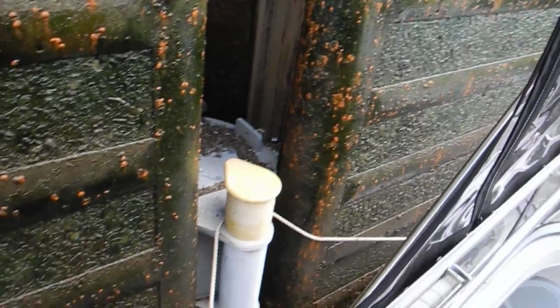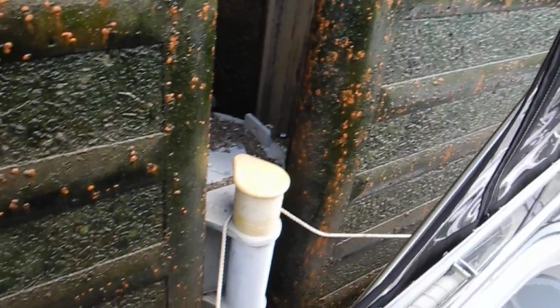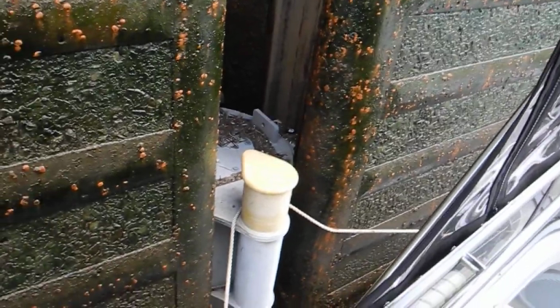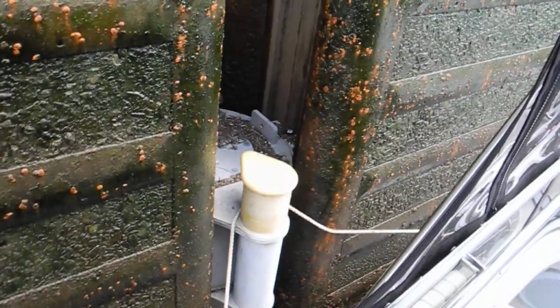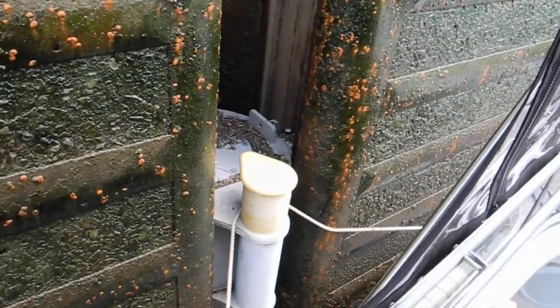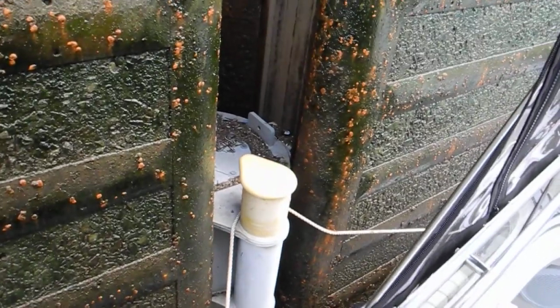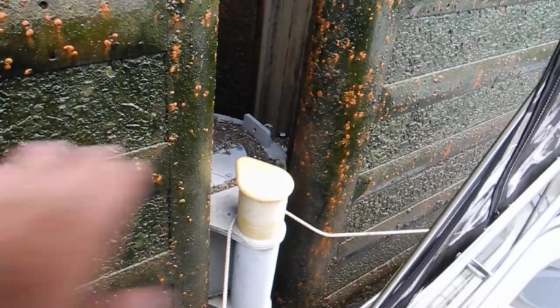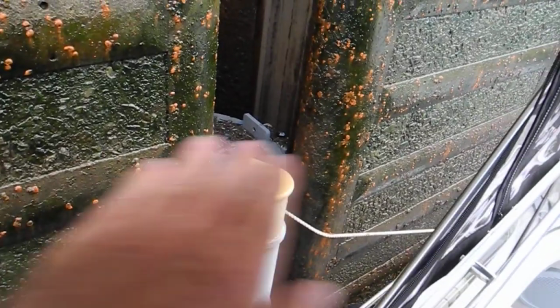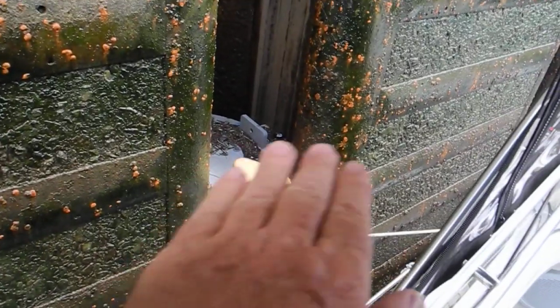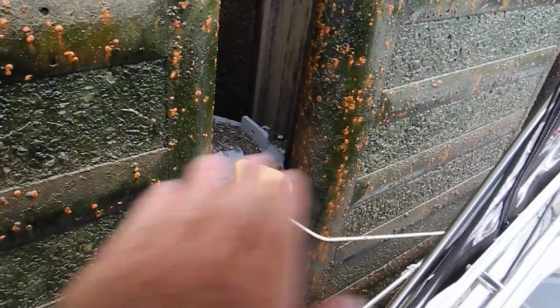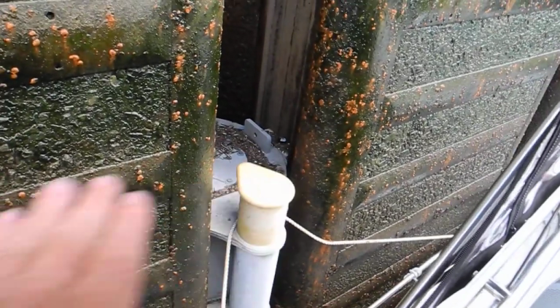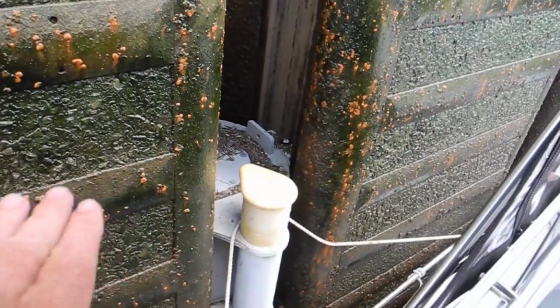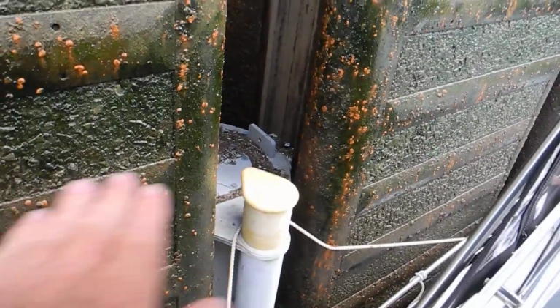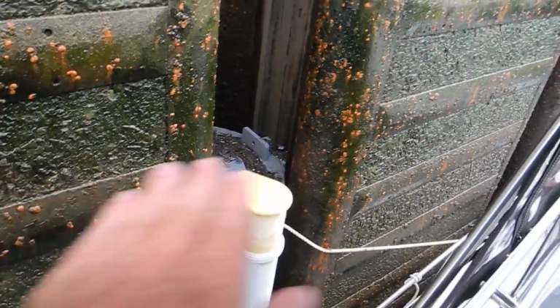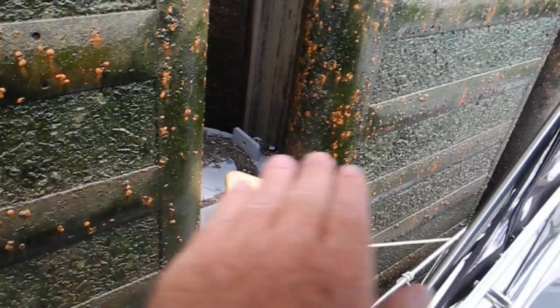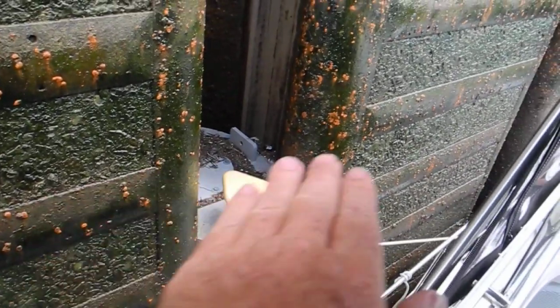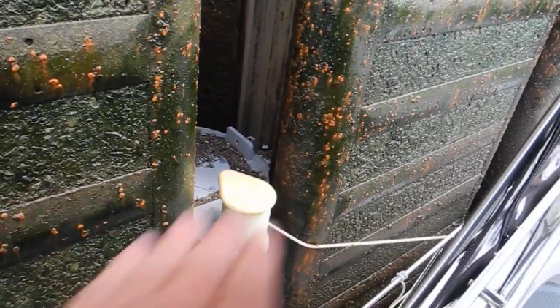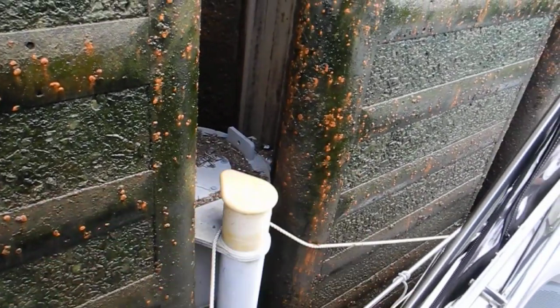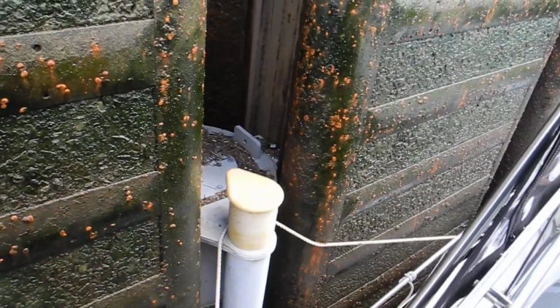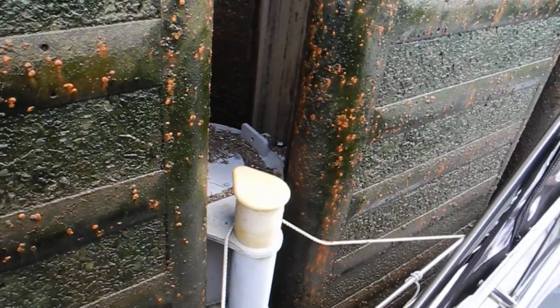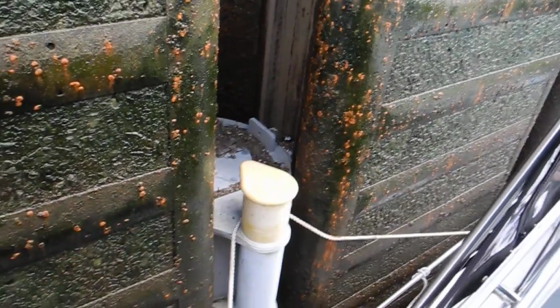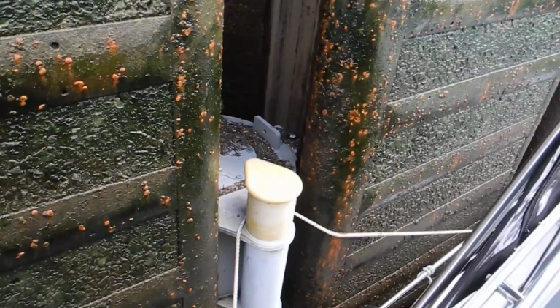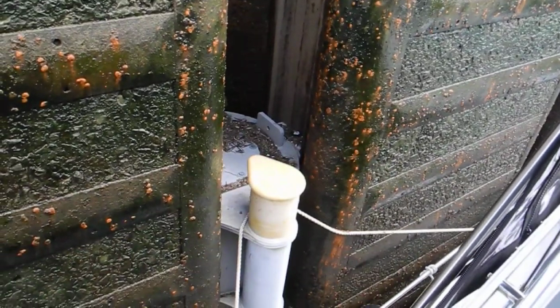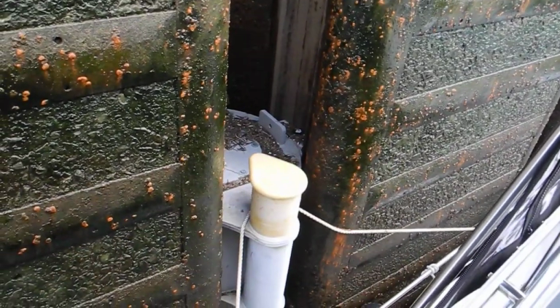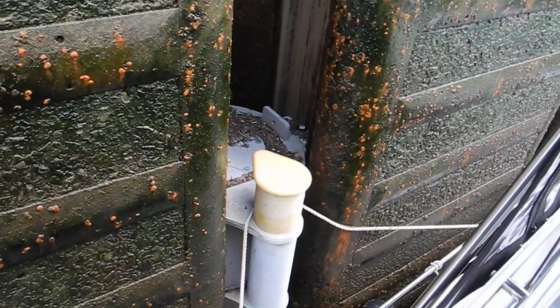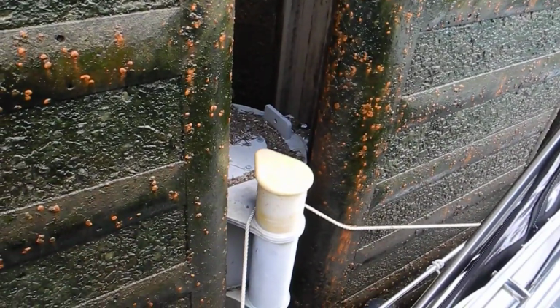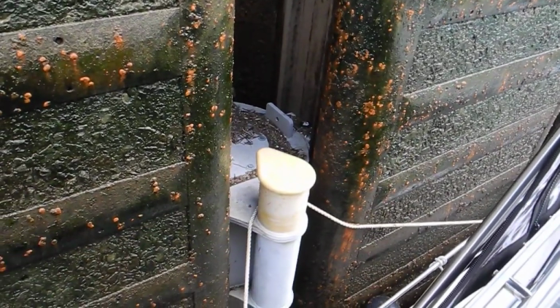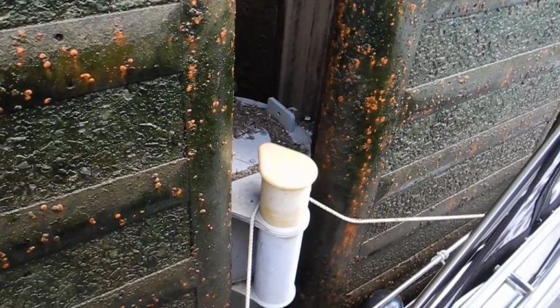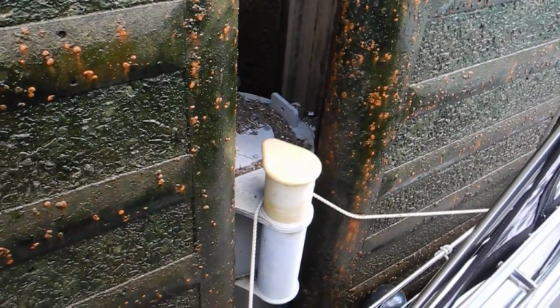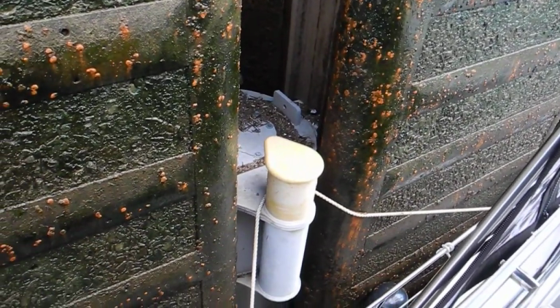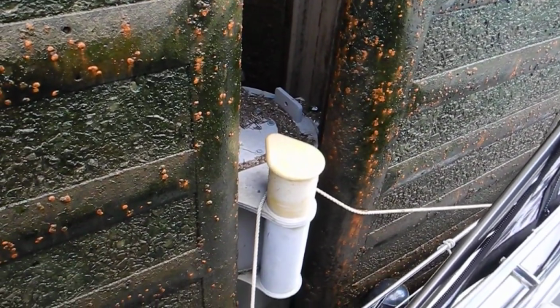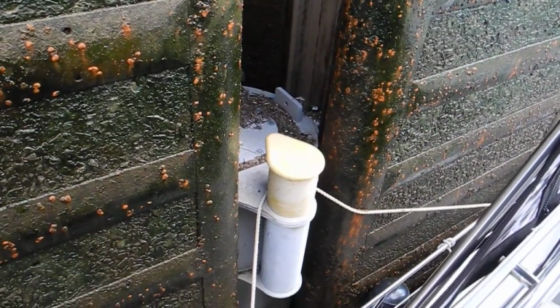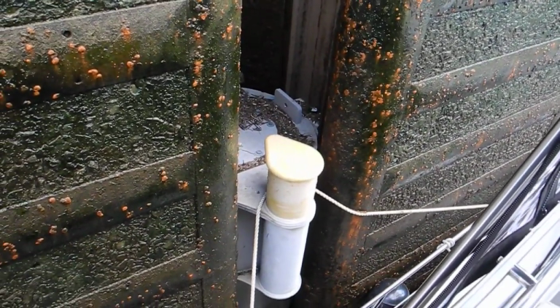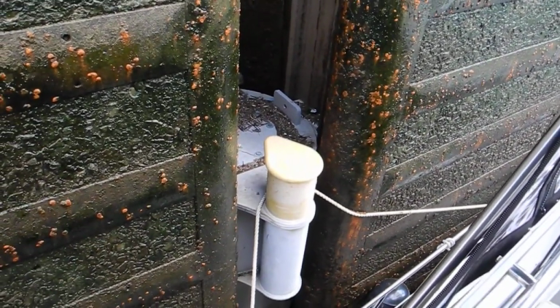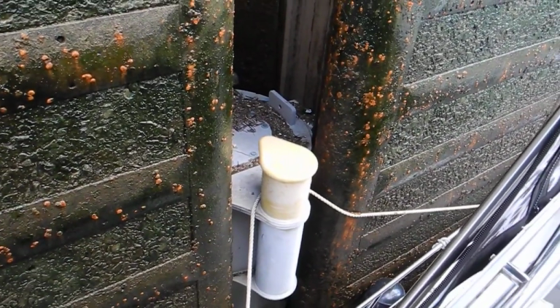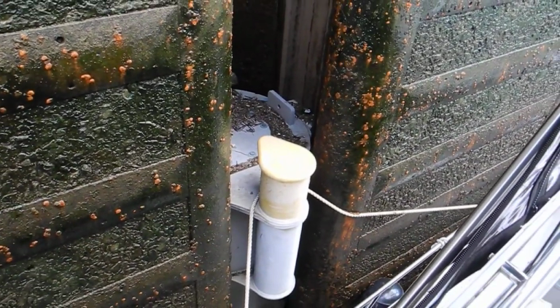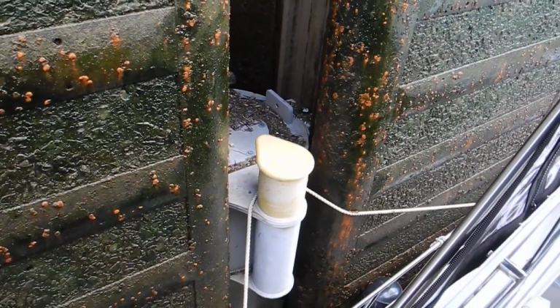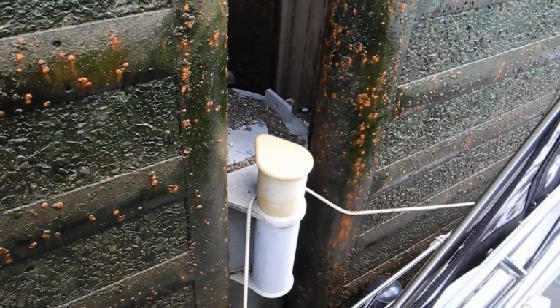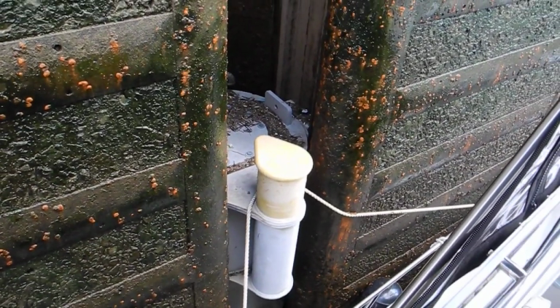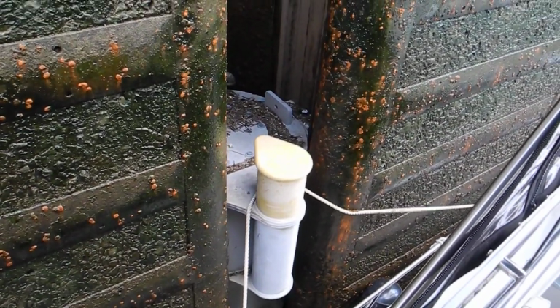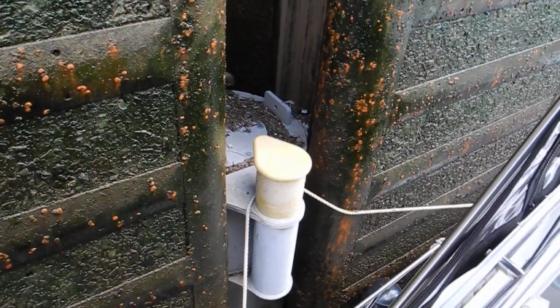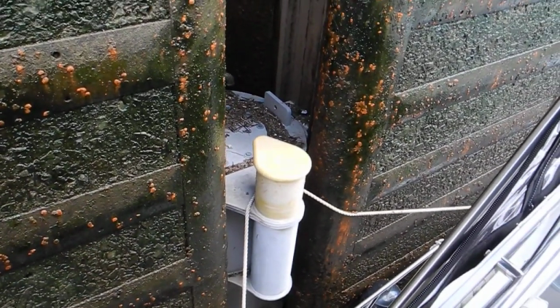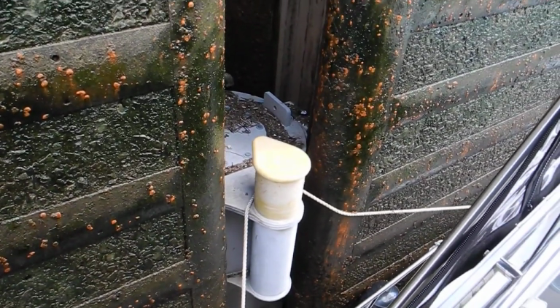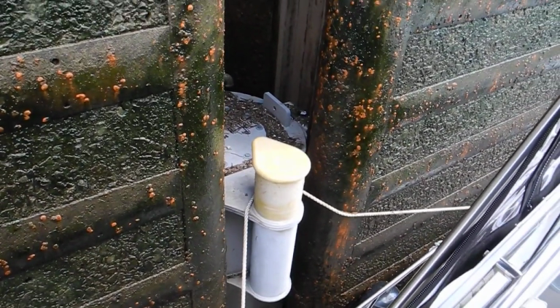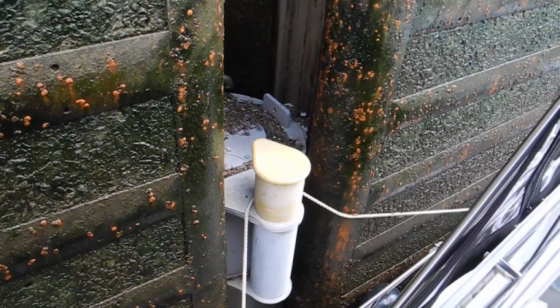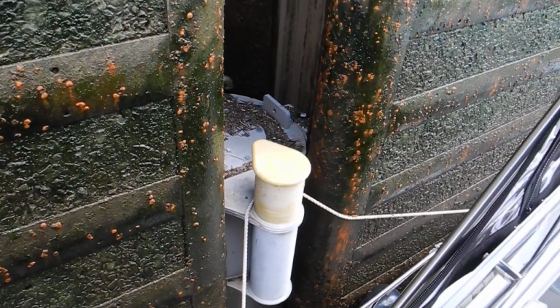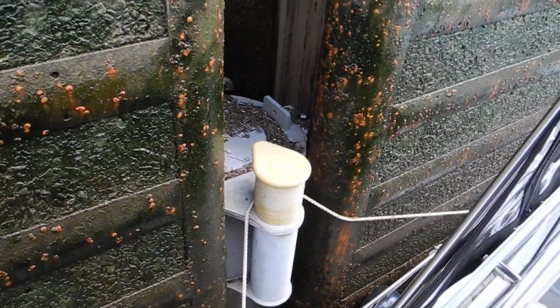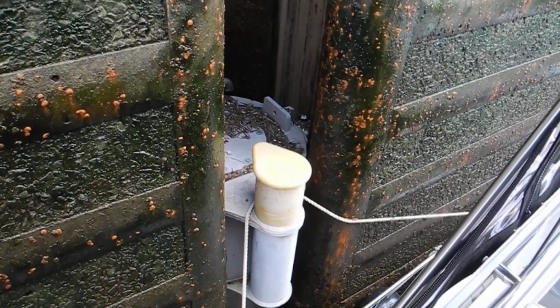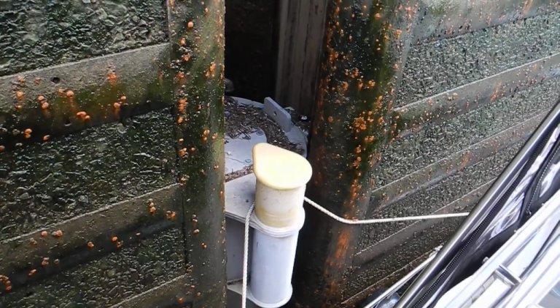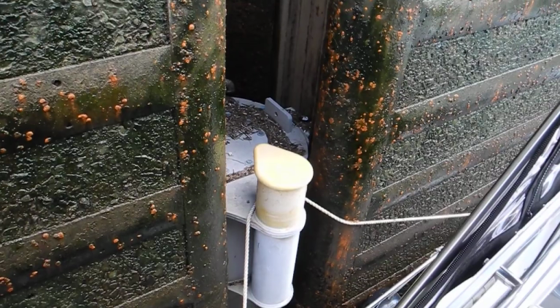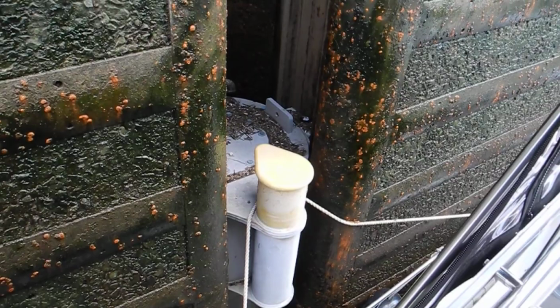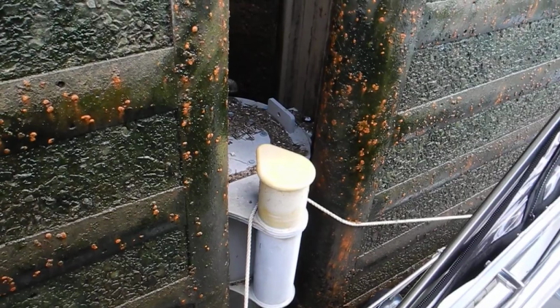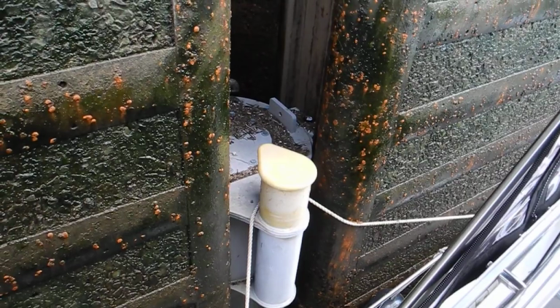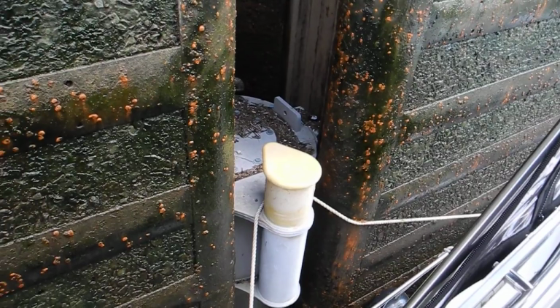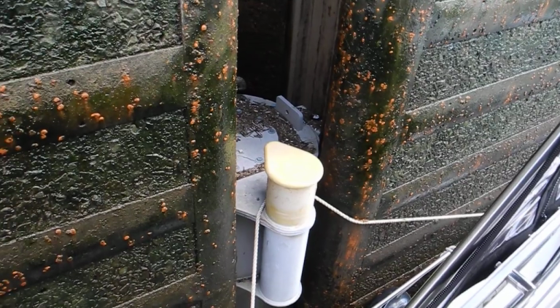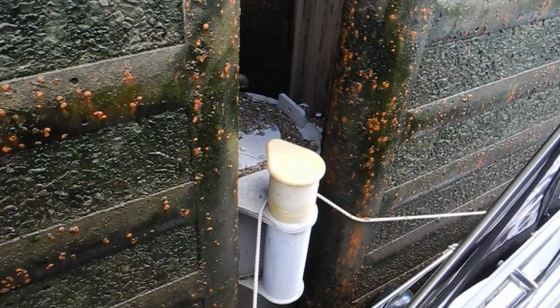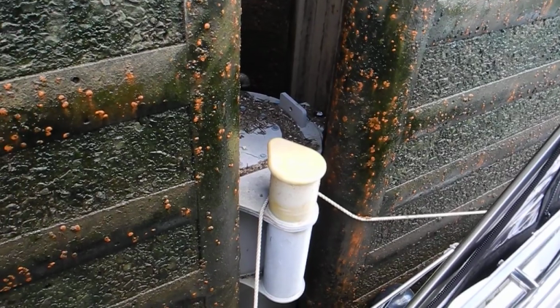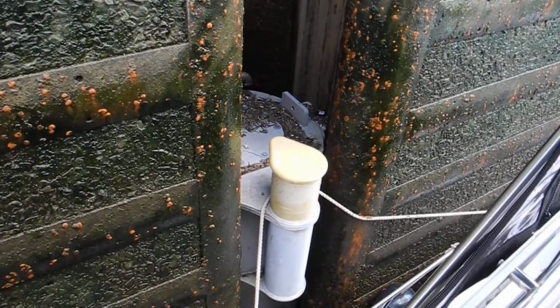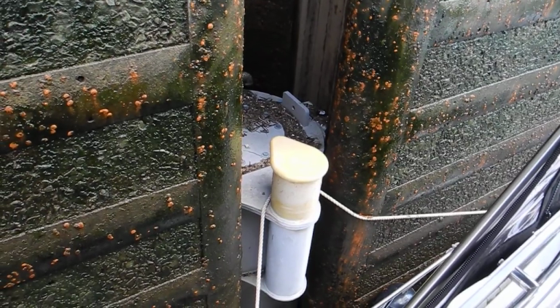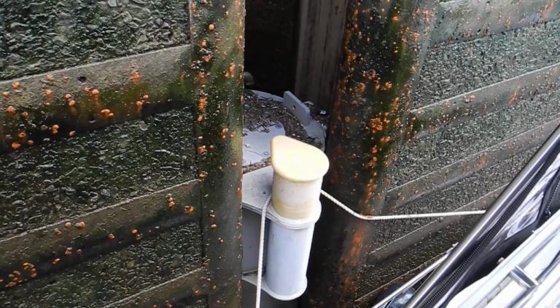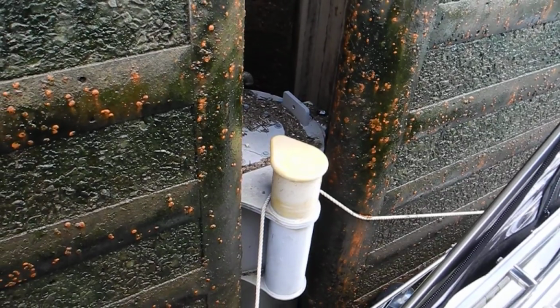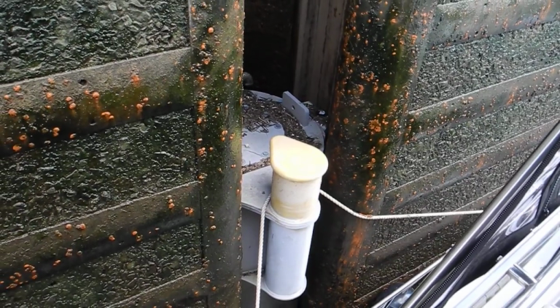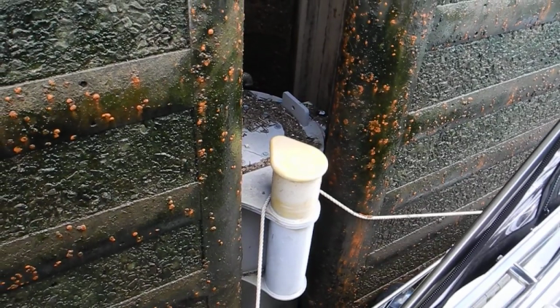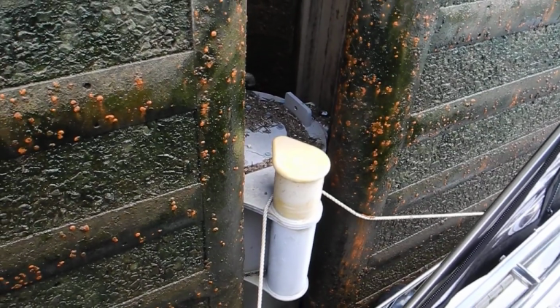Look at the lateral pieces here. You can see how we're rising — rising pretty quick.